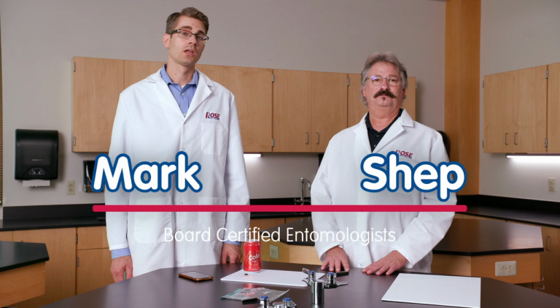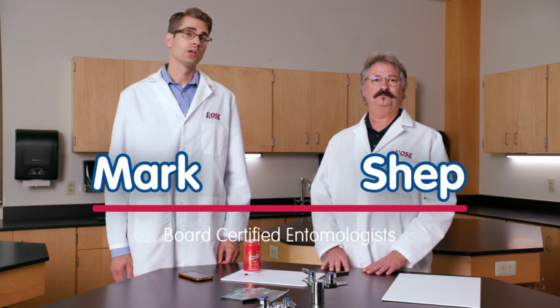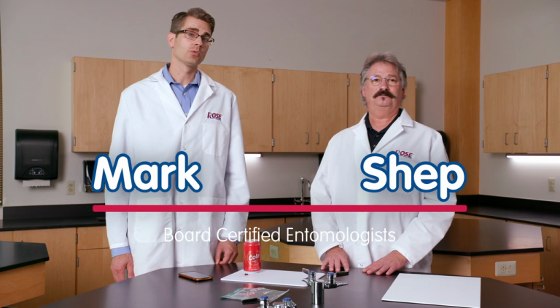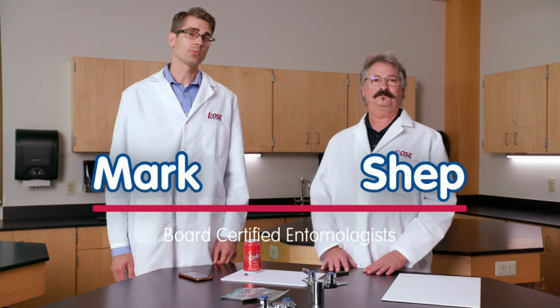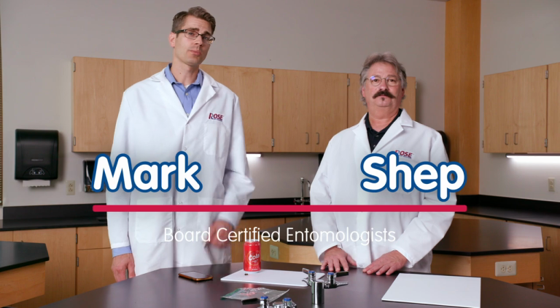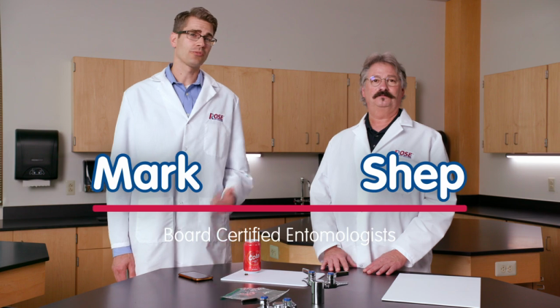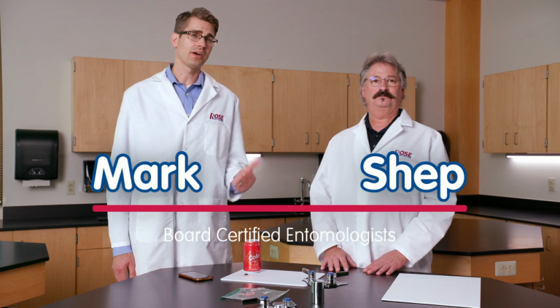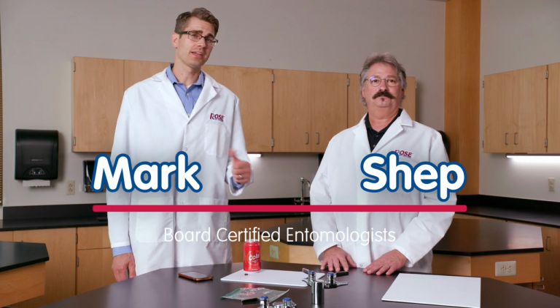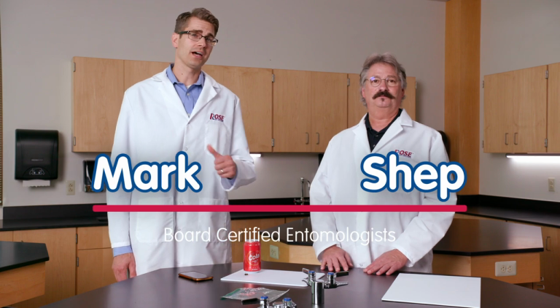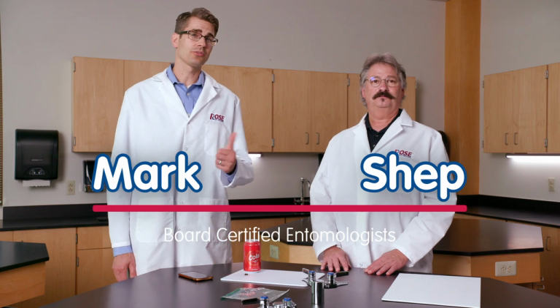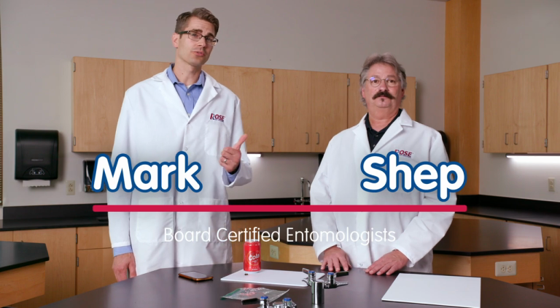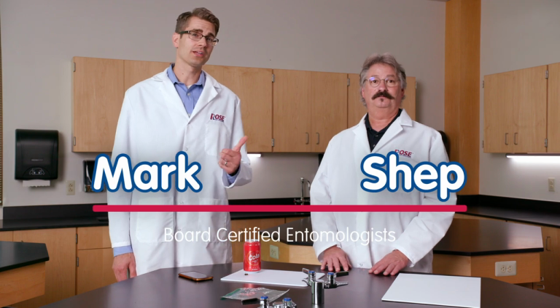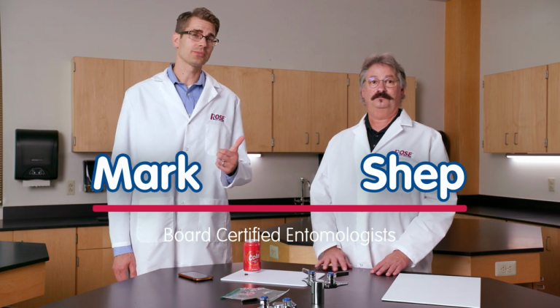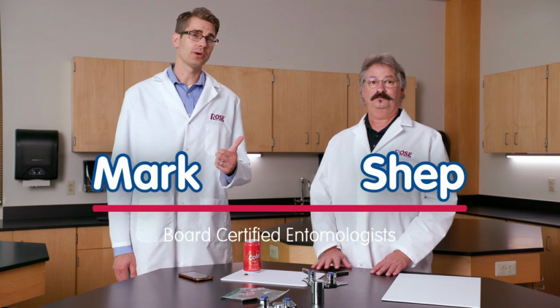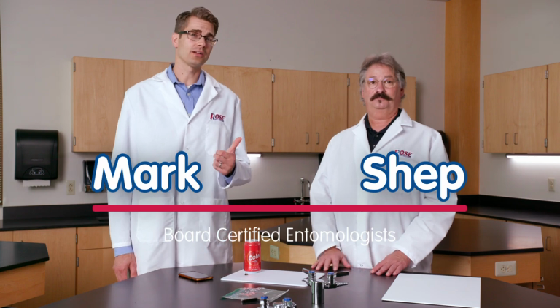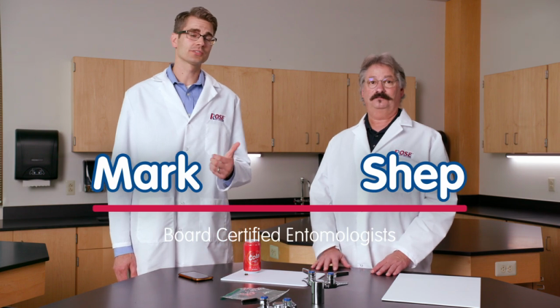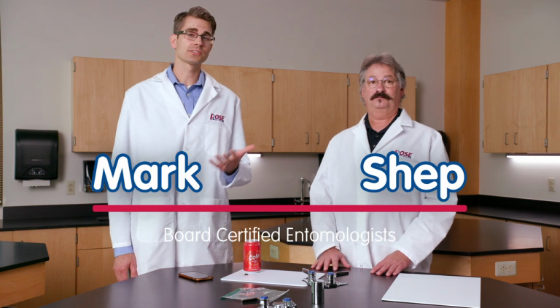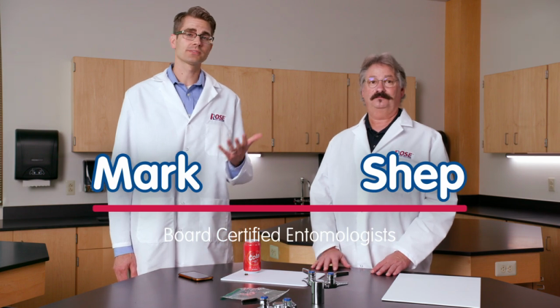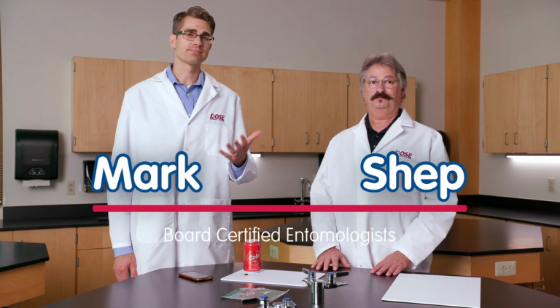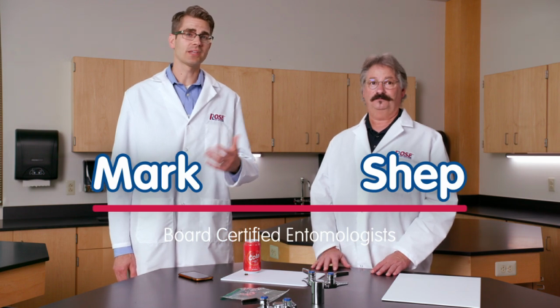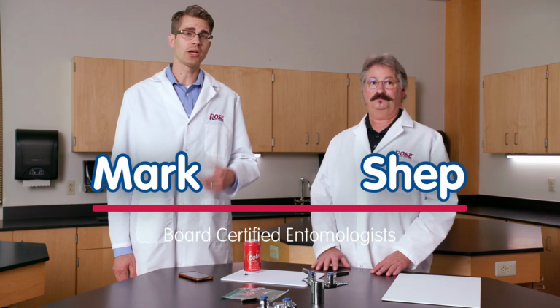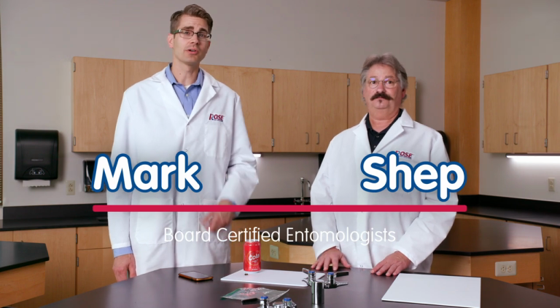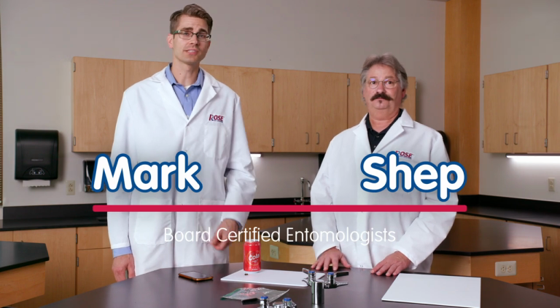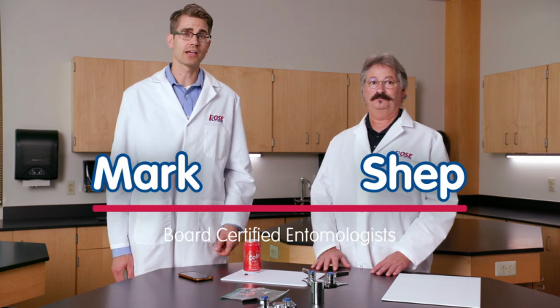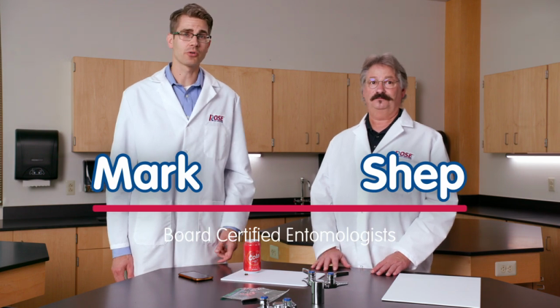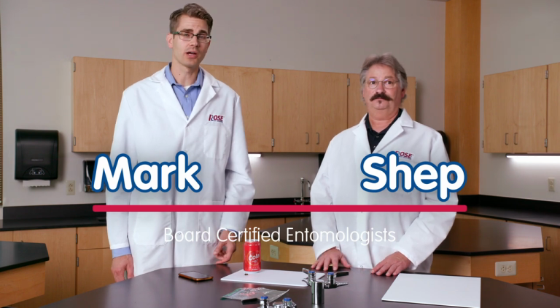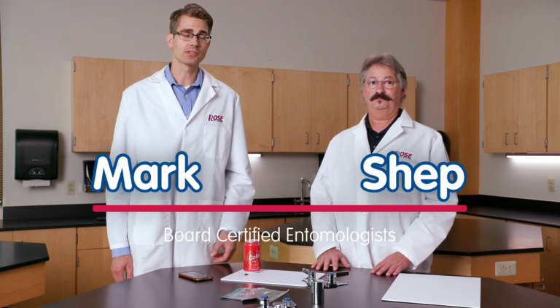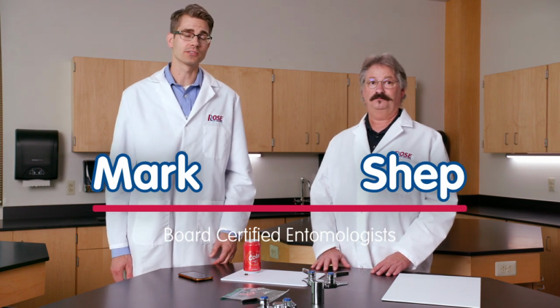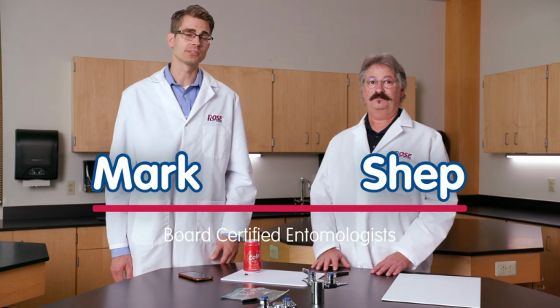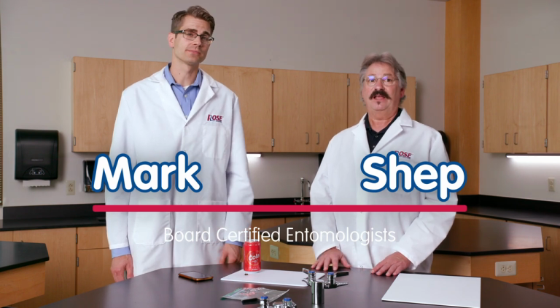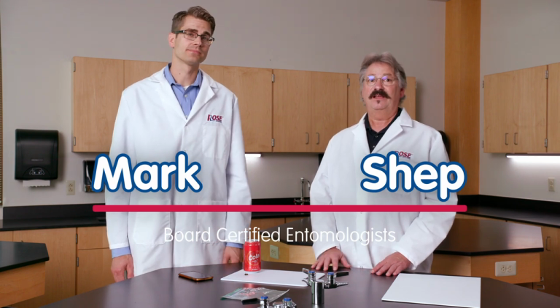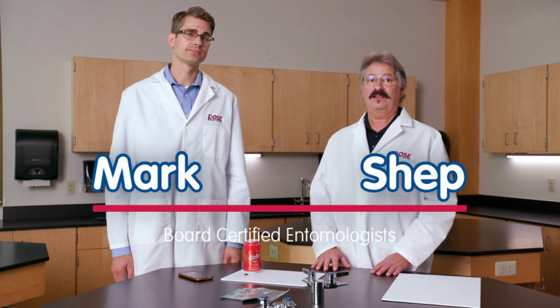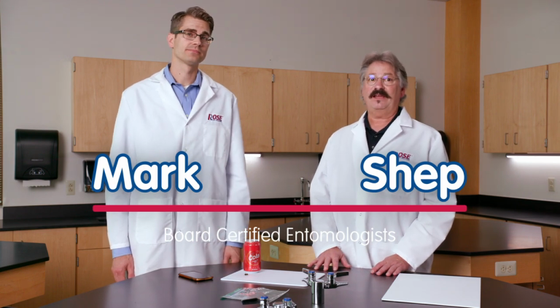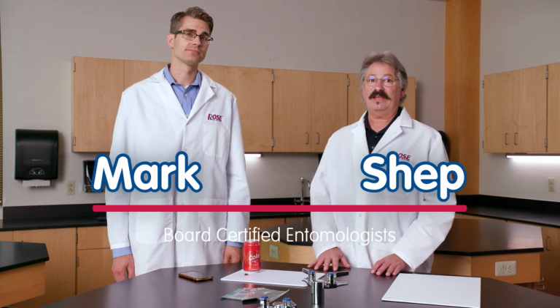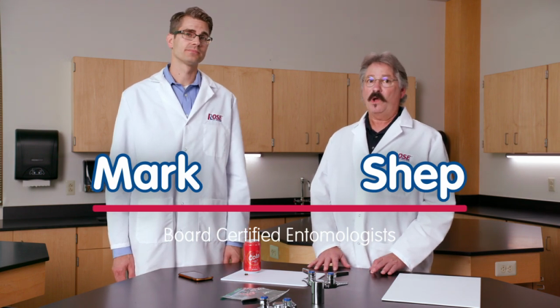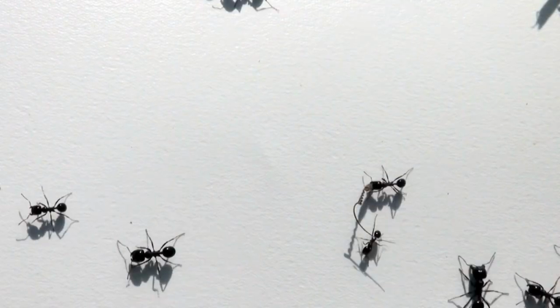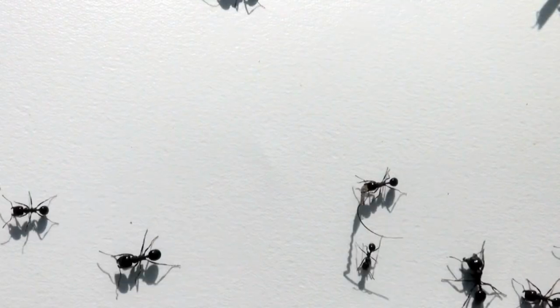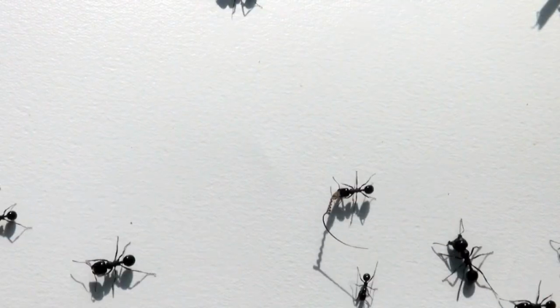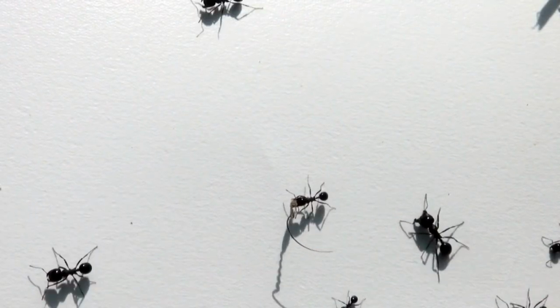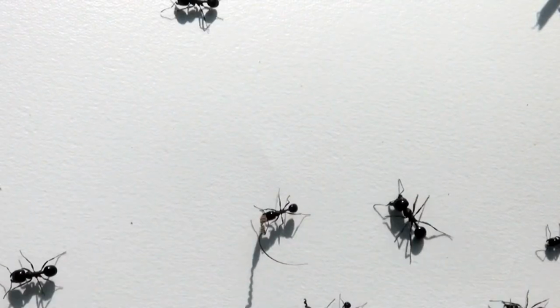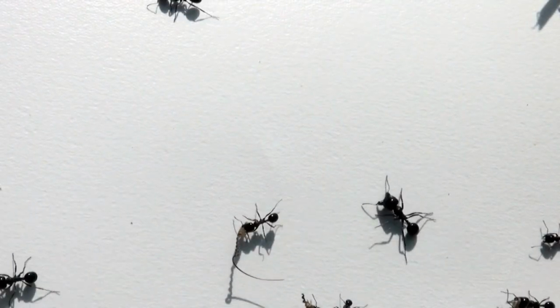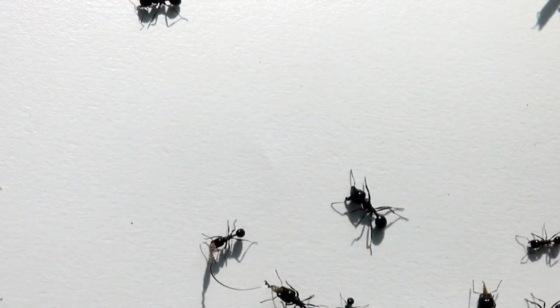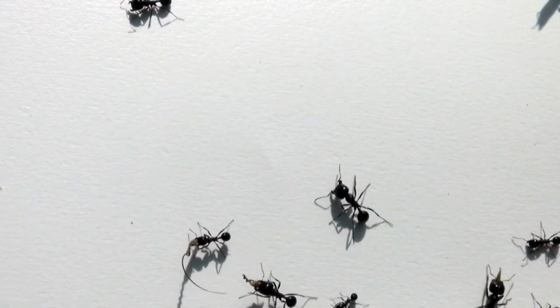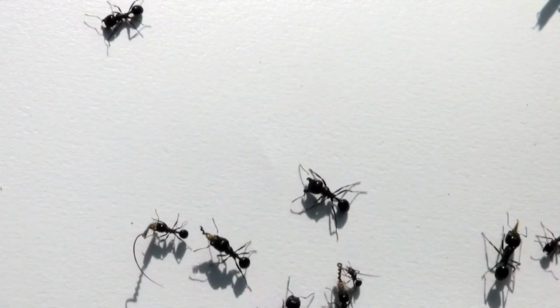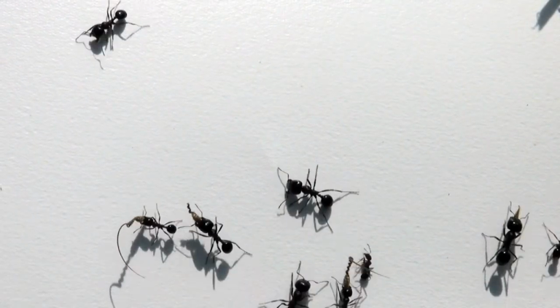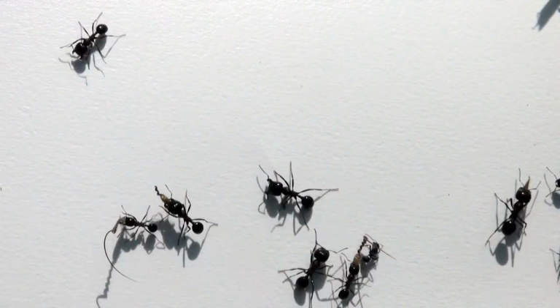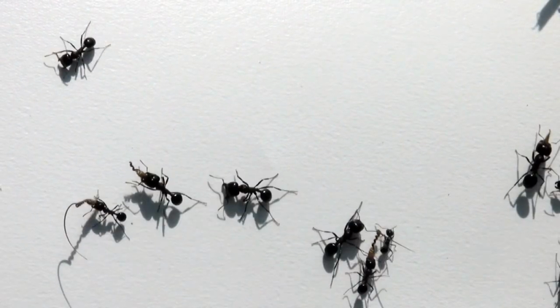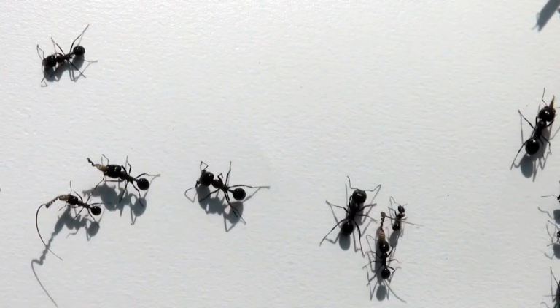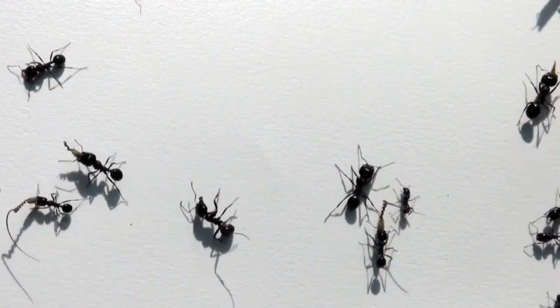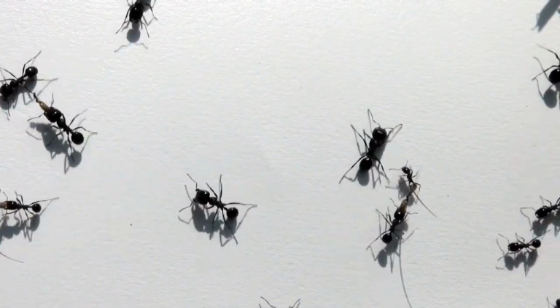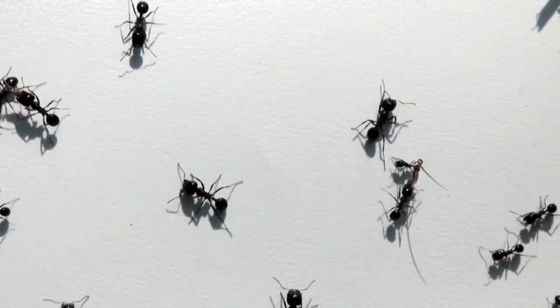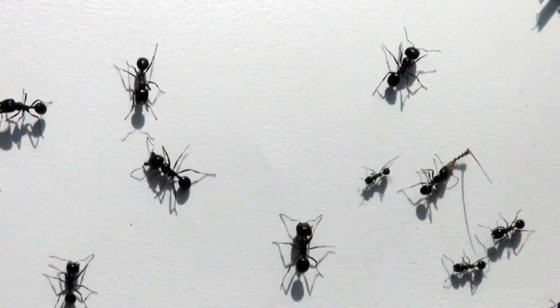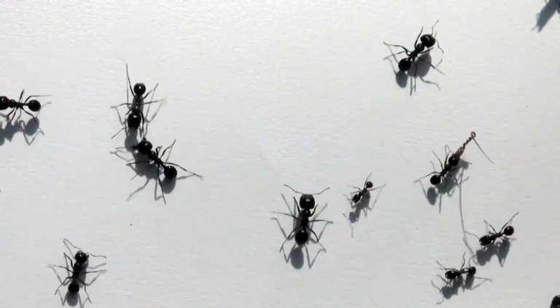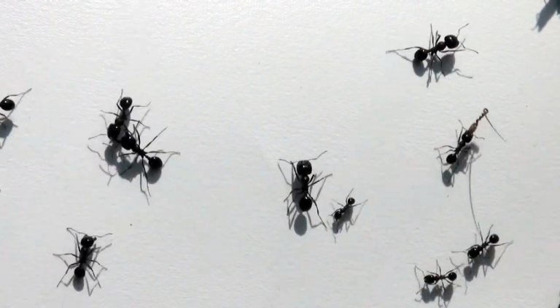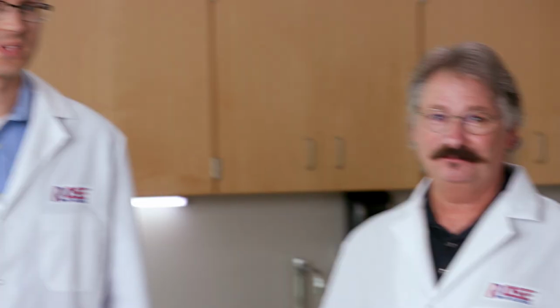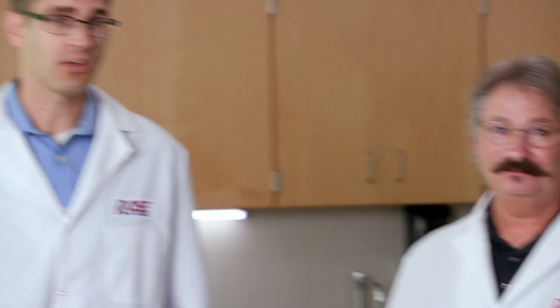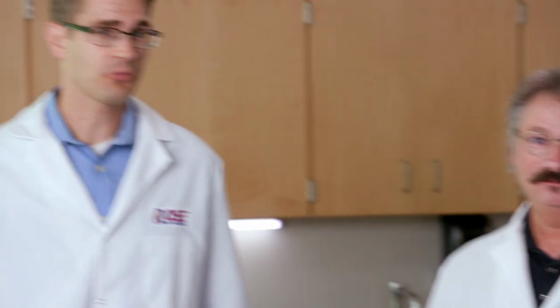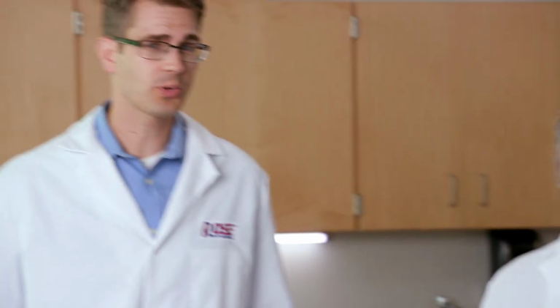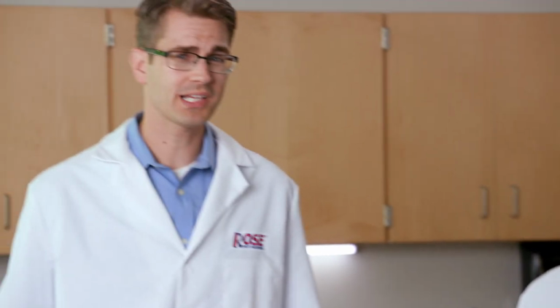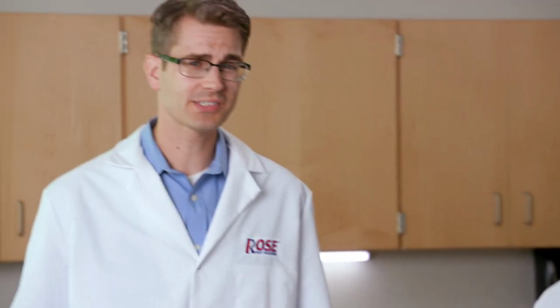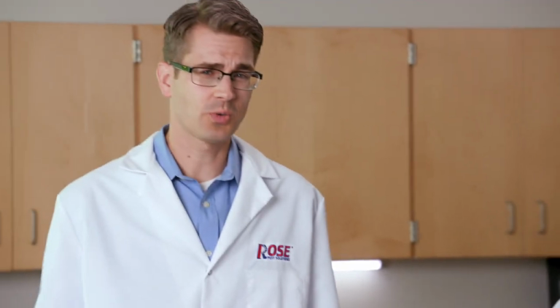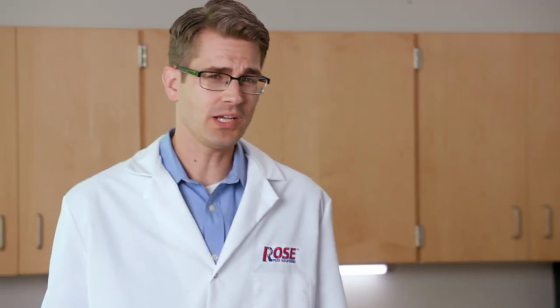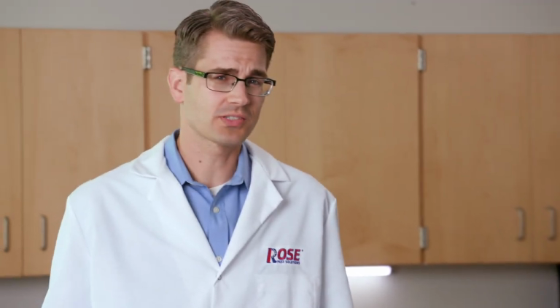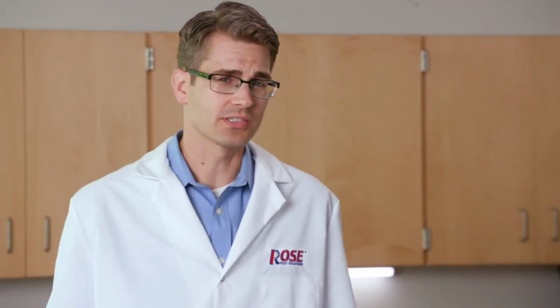When people find out we're entomologists, they always have questions — like, what do you do for big black ants? Everyone has questions.